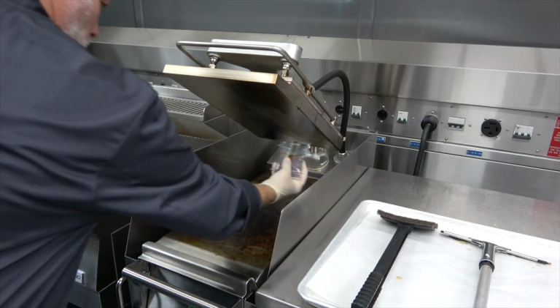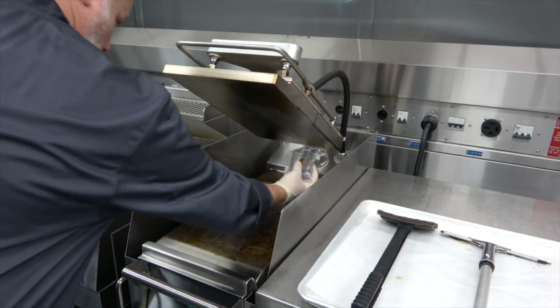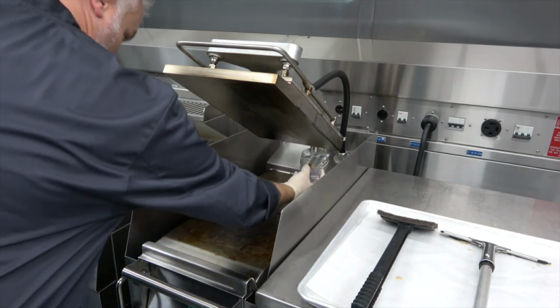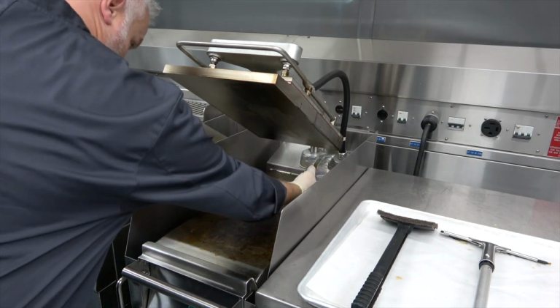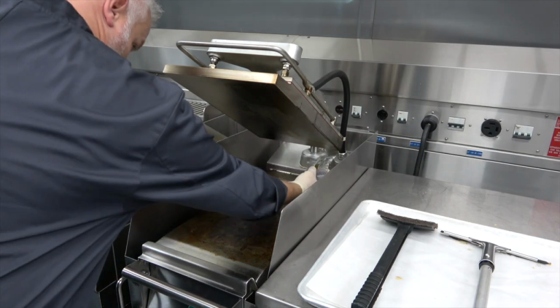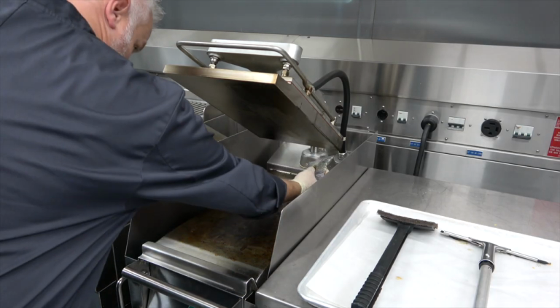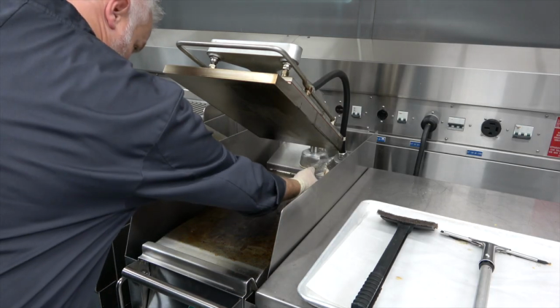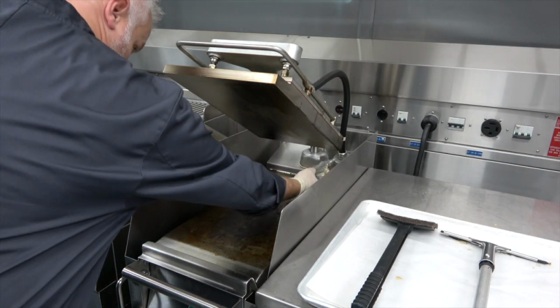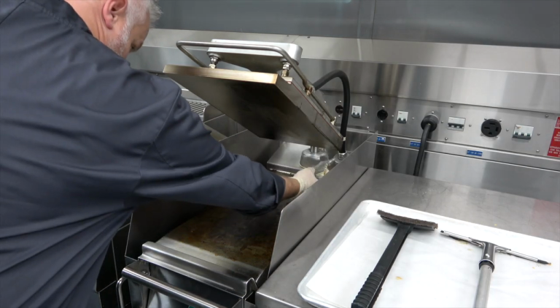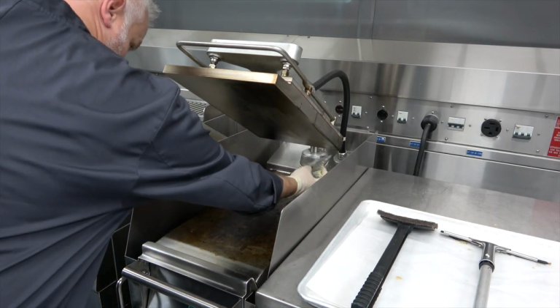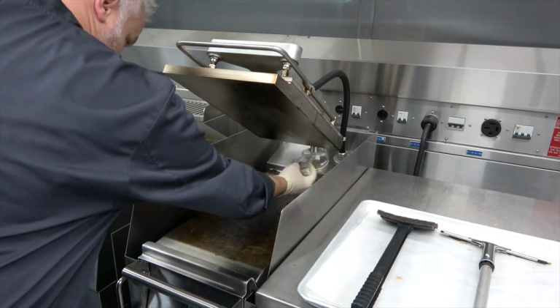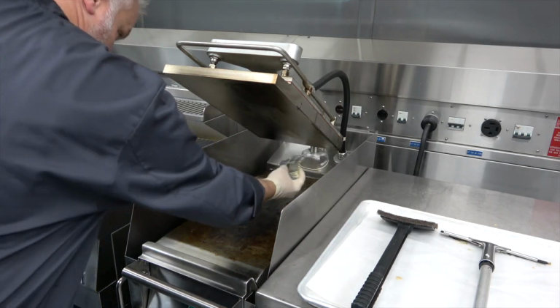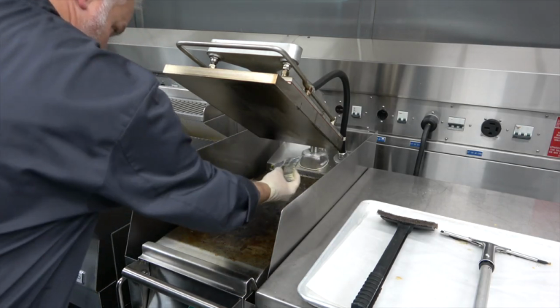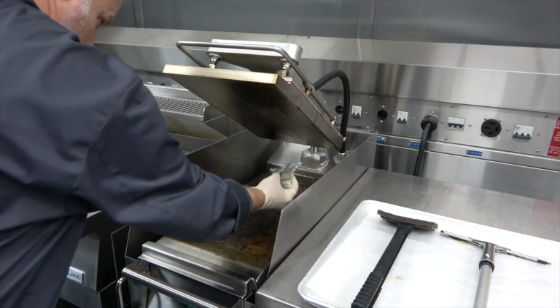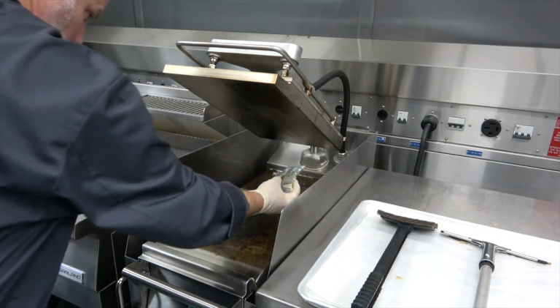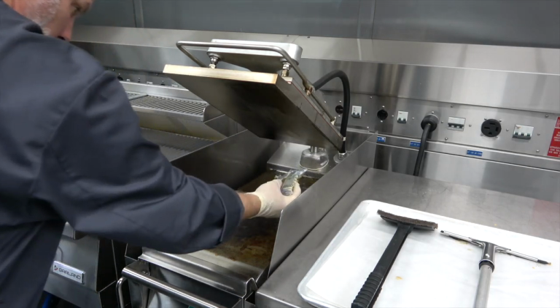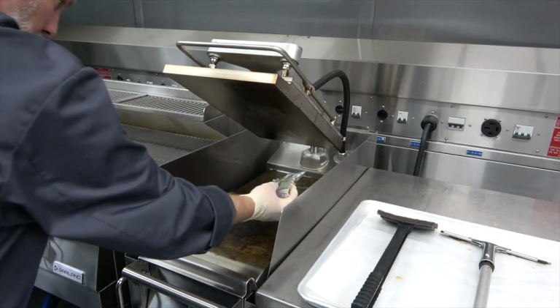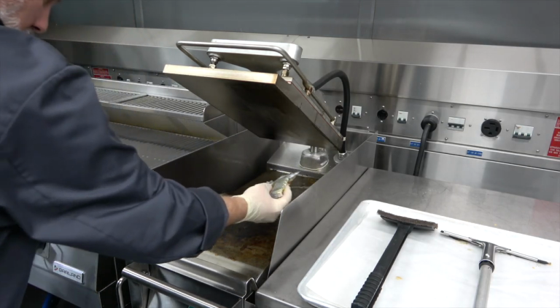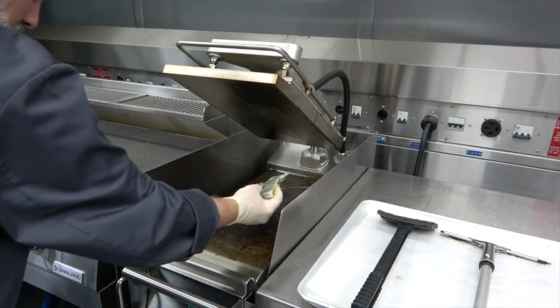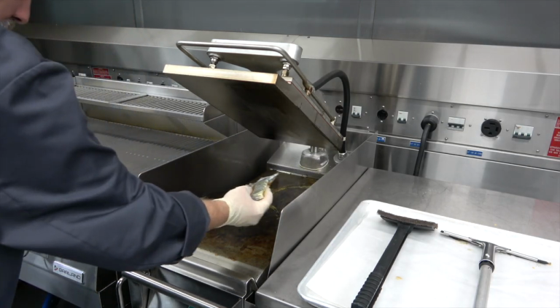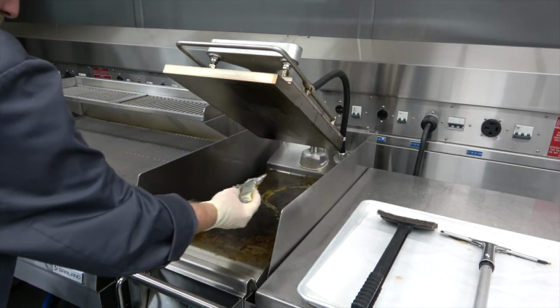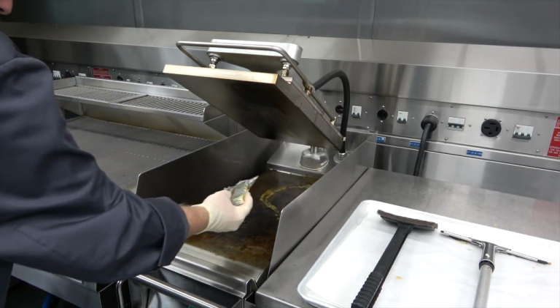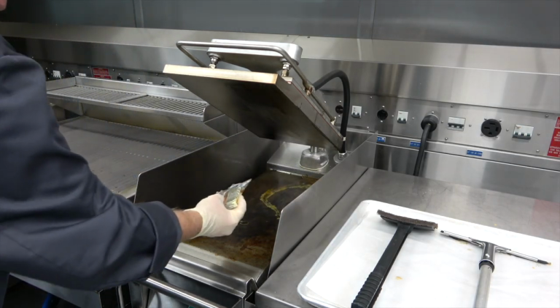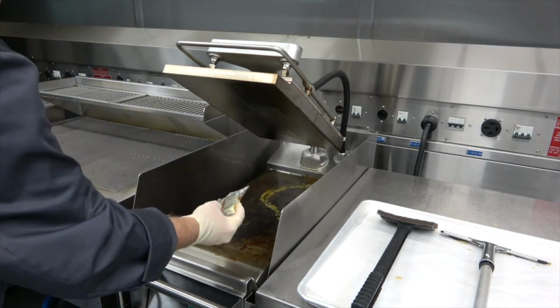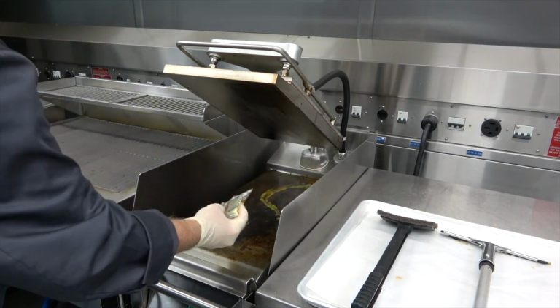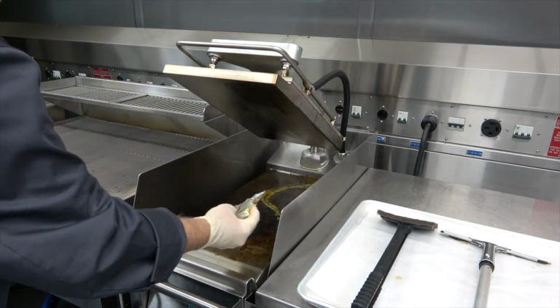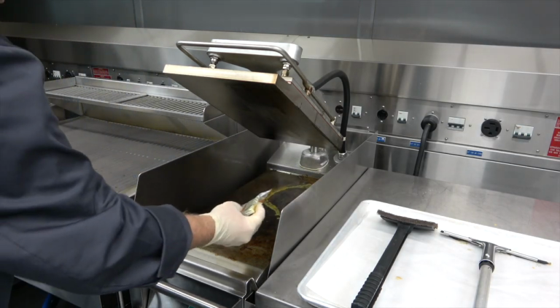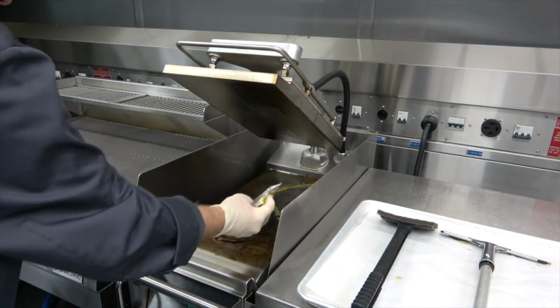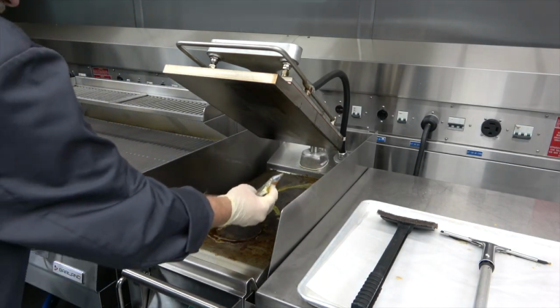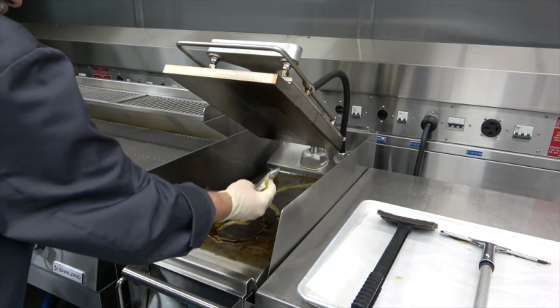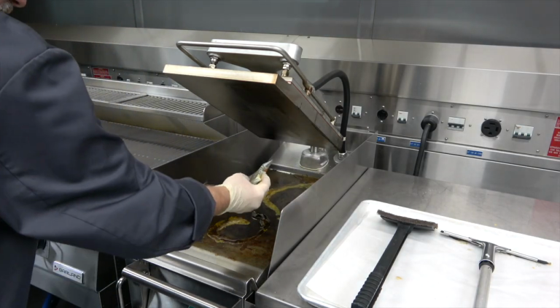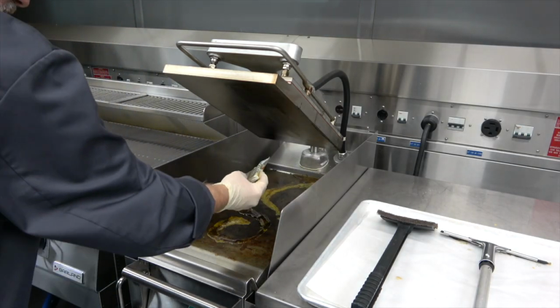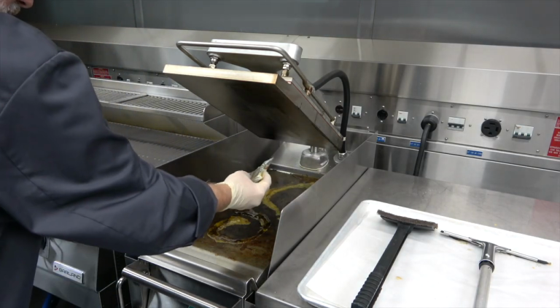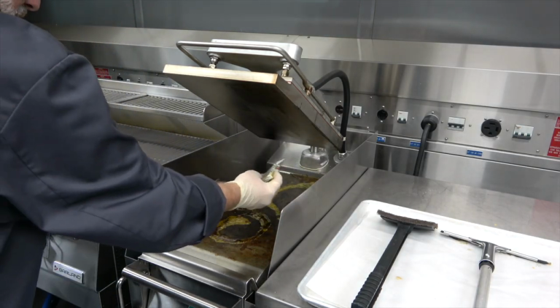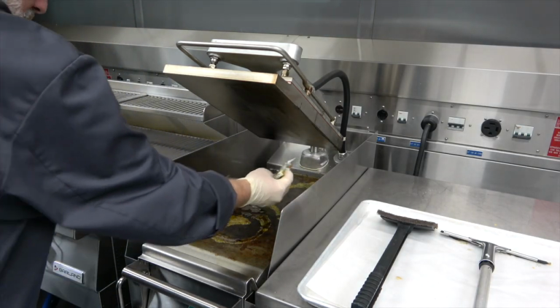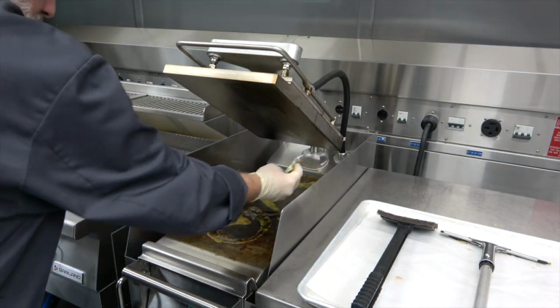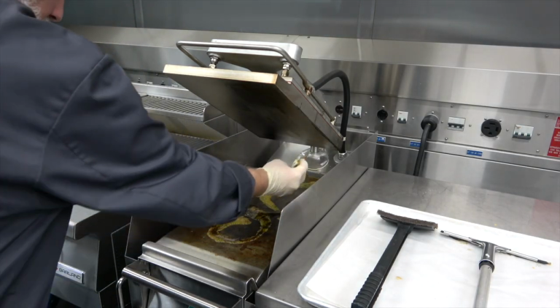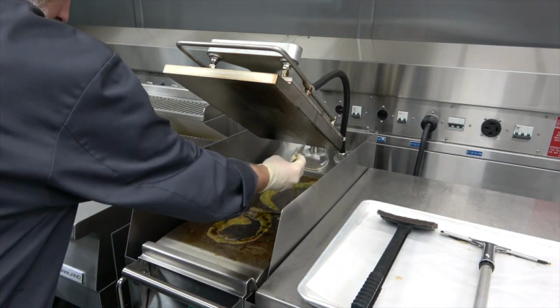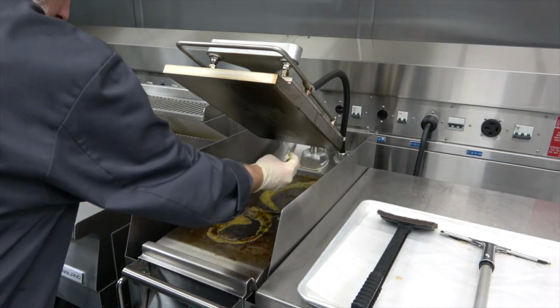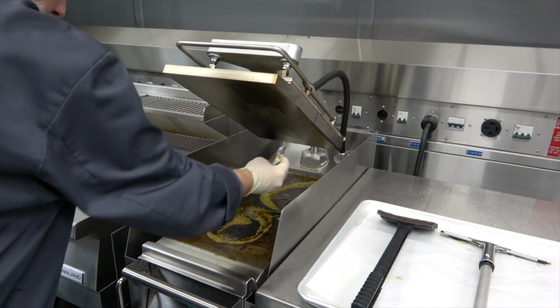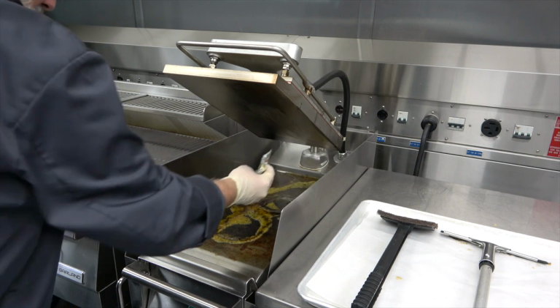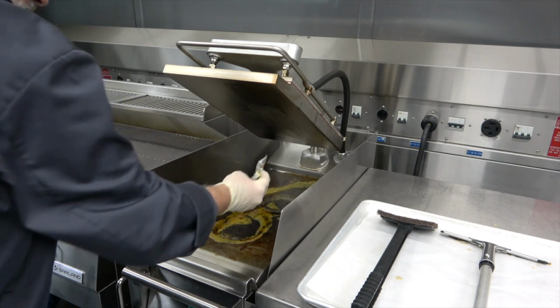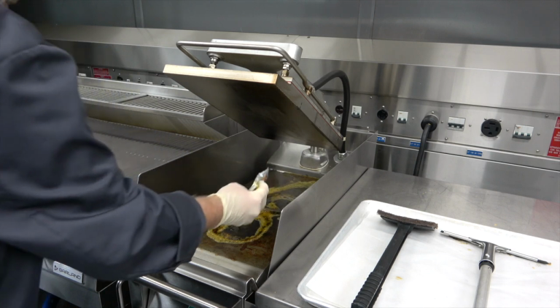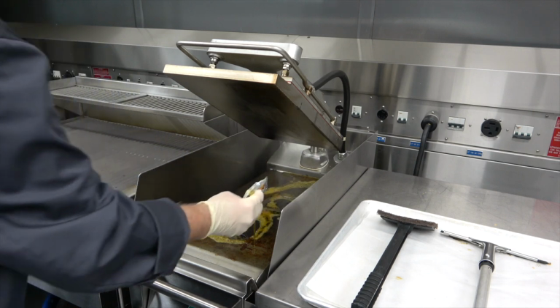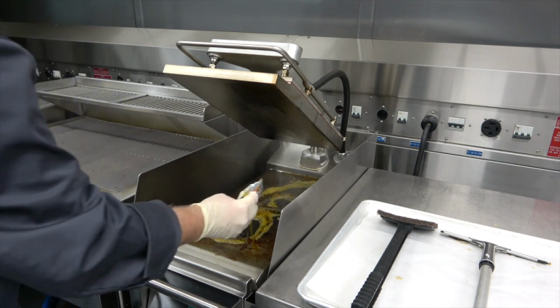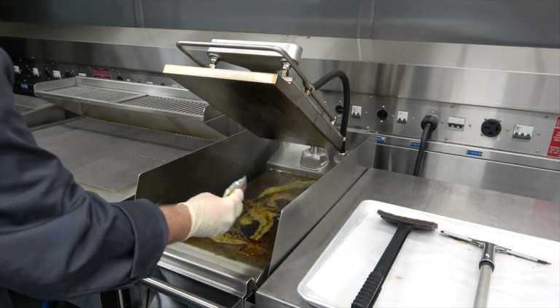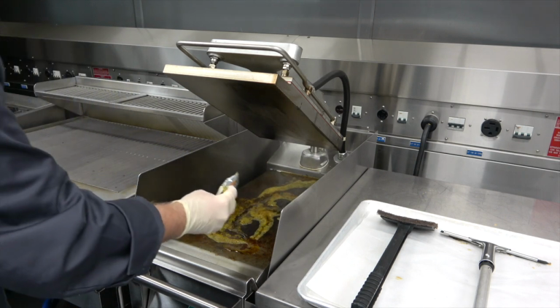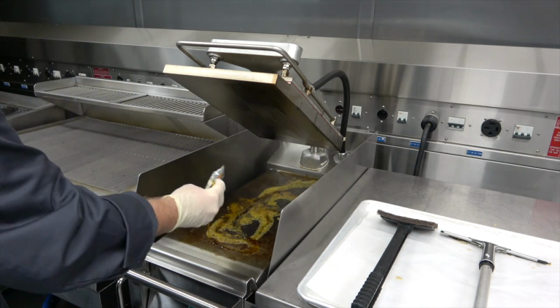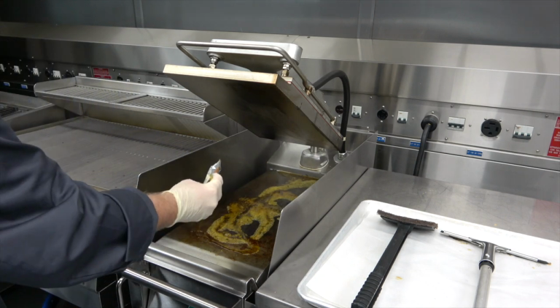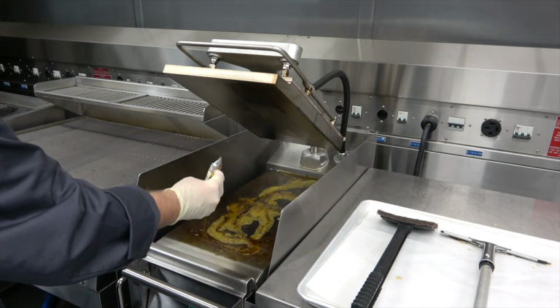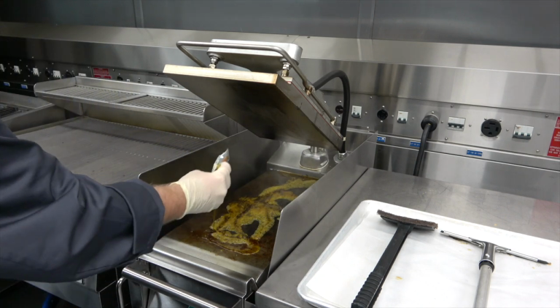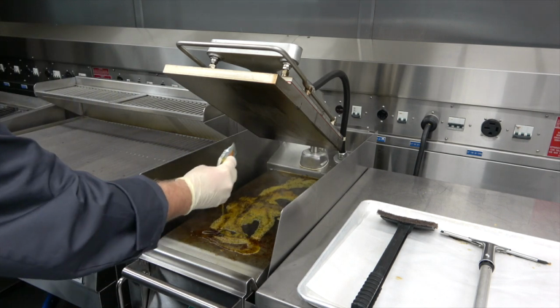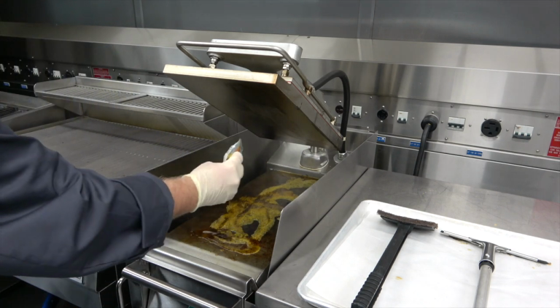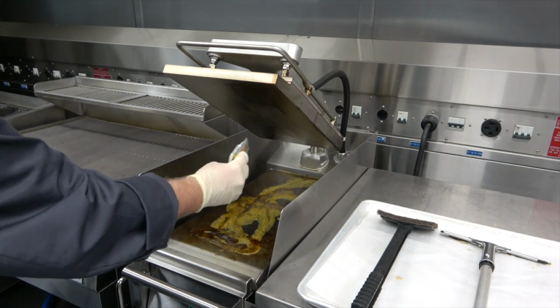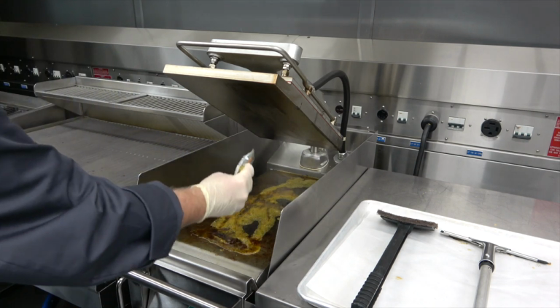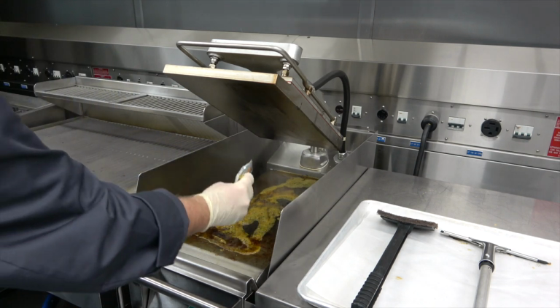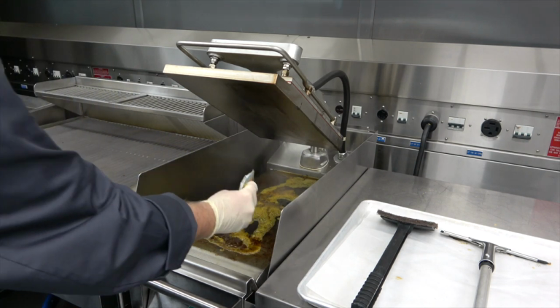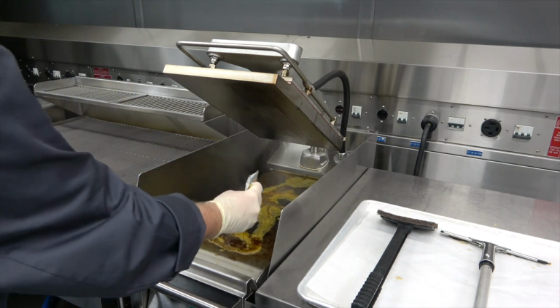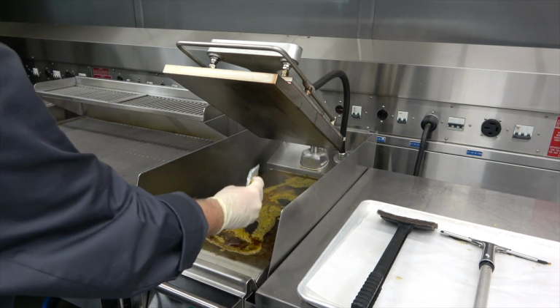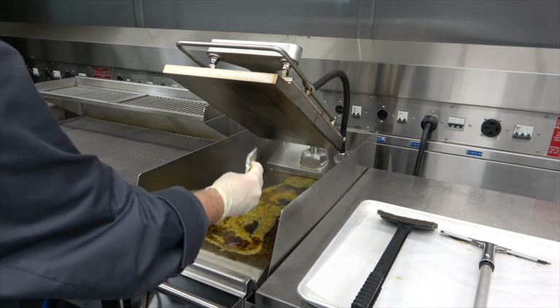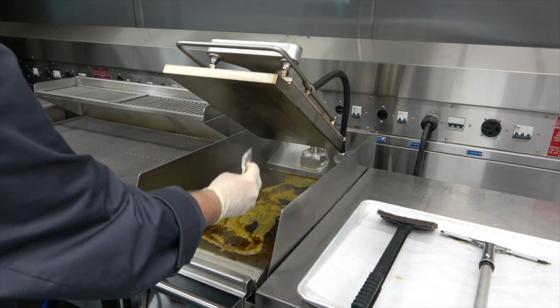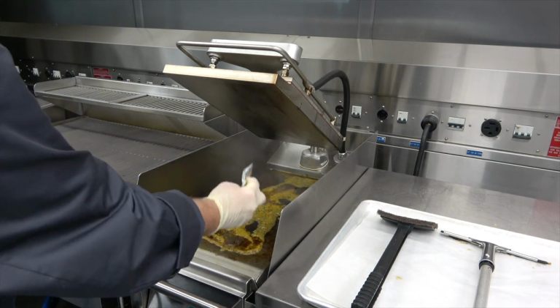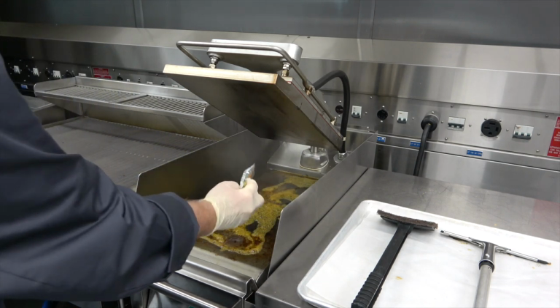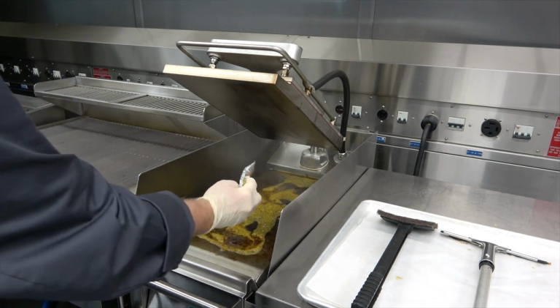When the grill has cooled down enough to meet the specifications of your high temp grill cleaner, apply the cleaner and scrub generously.